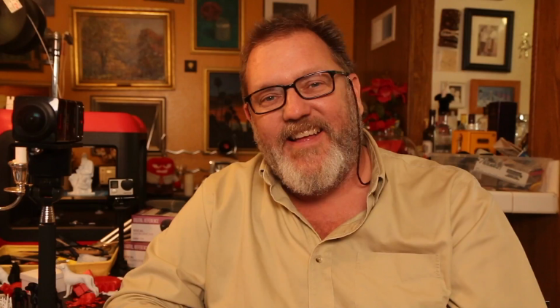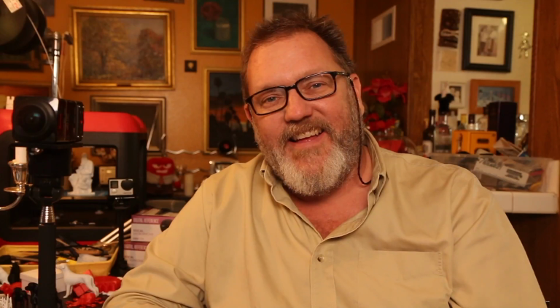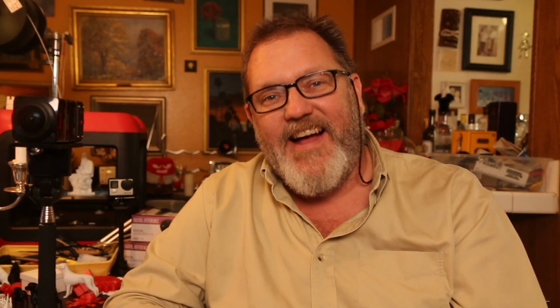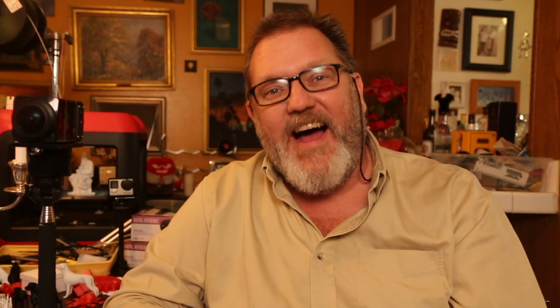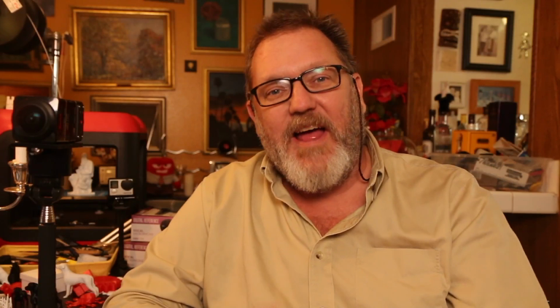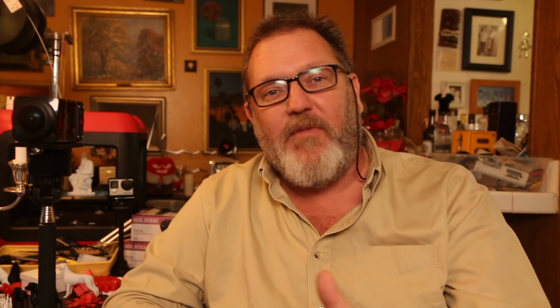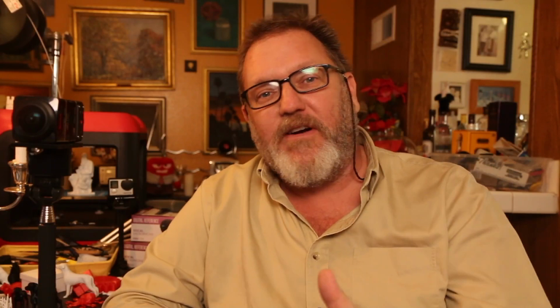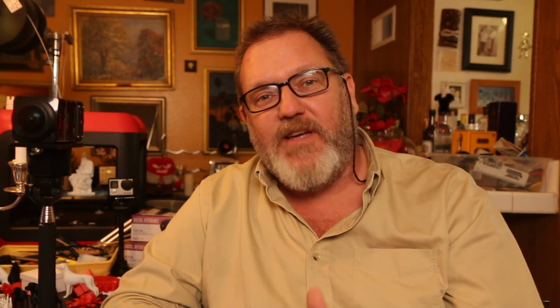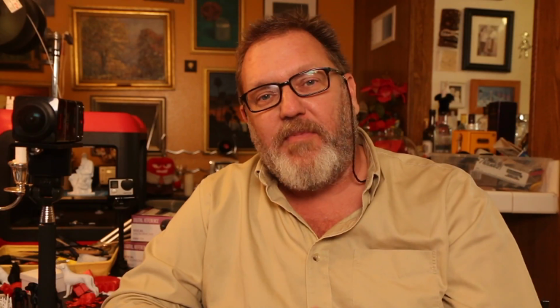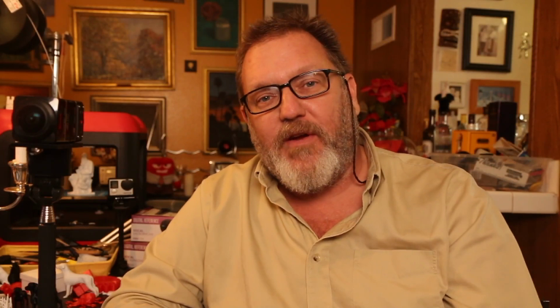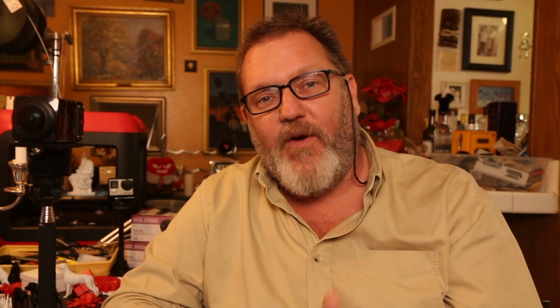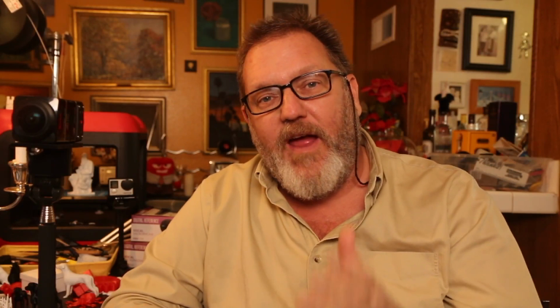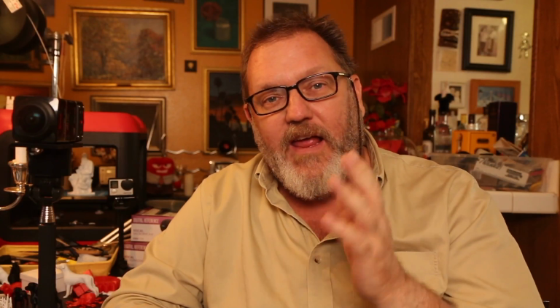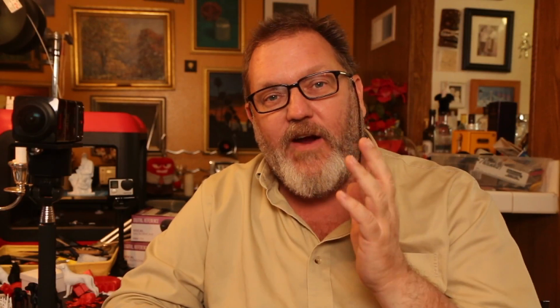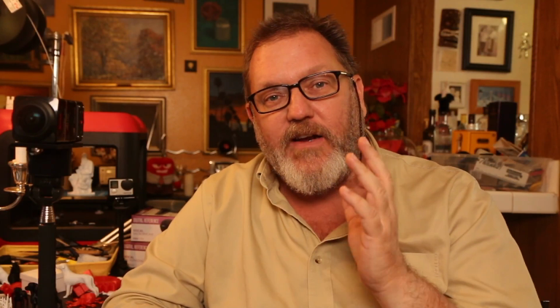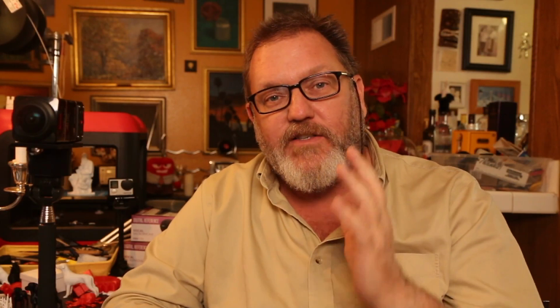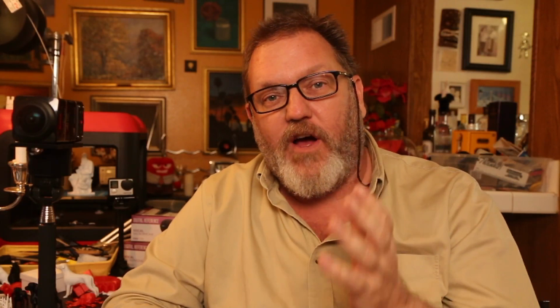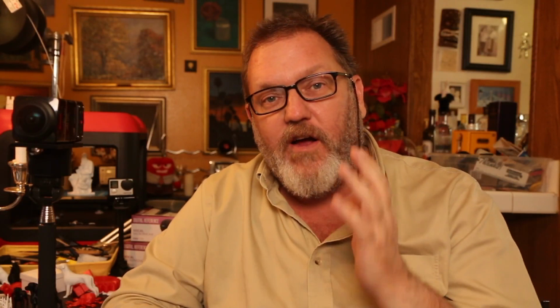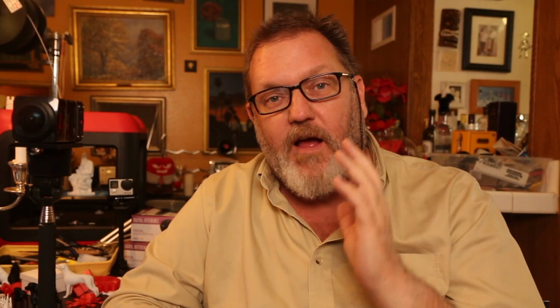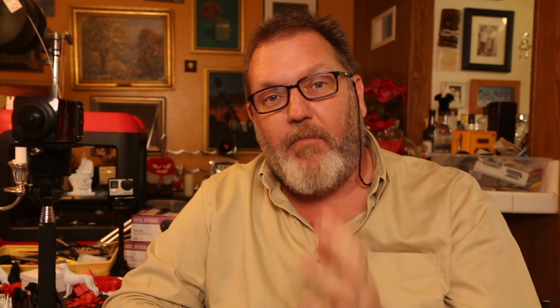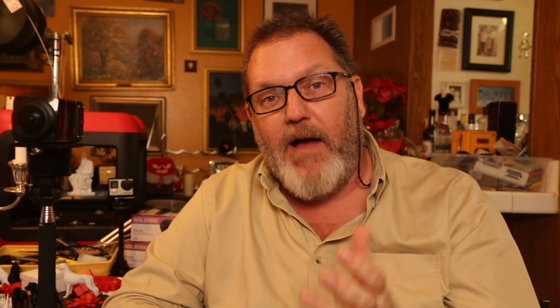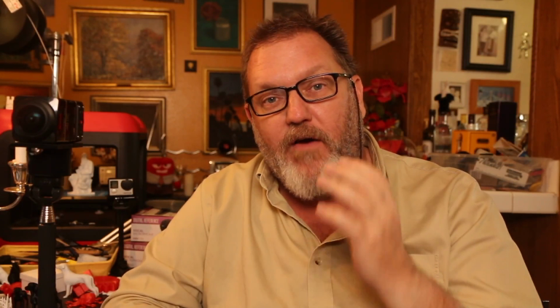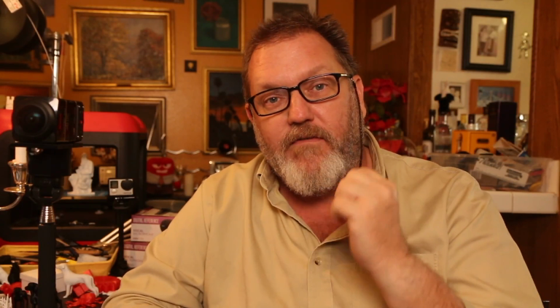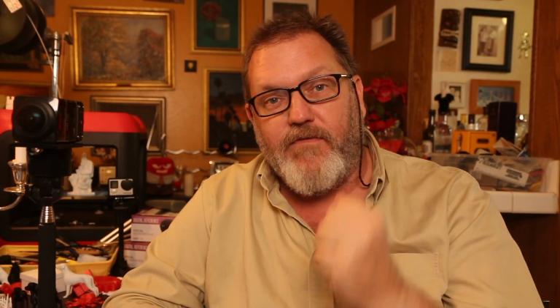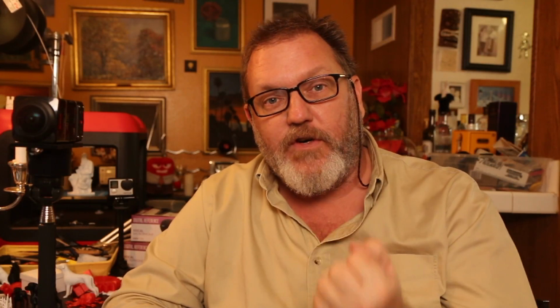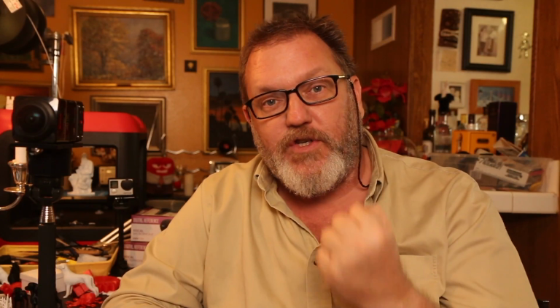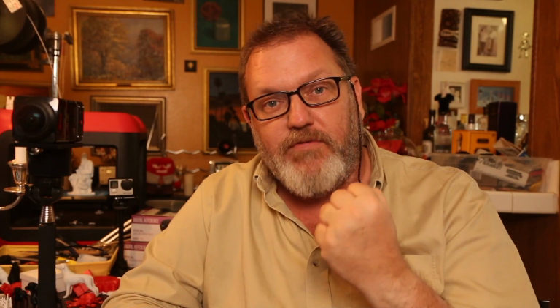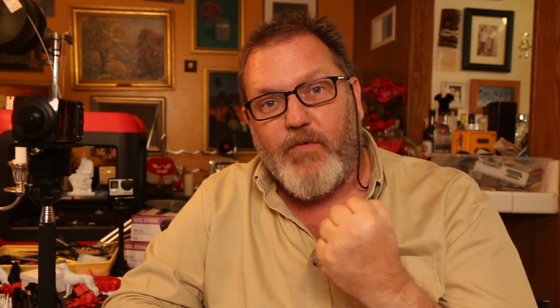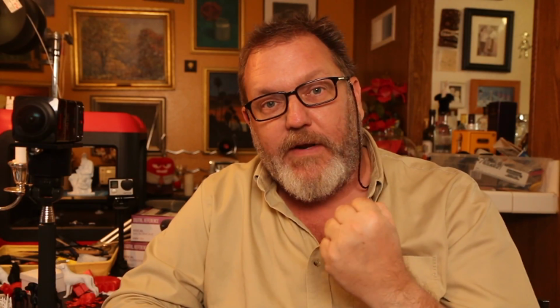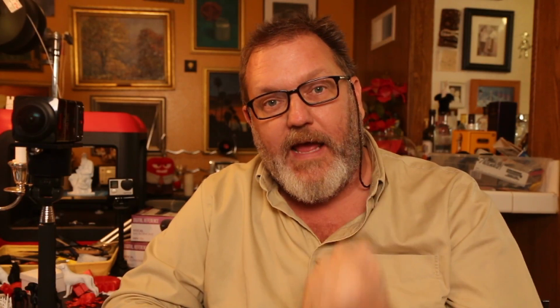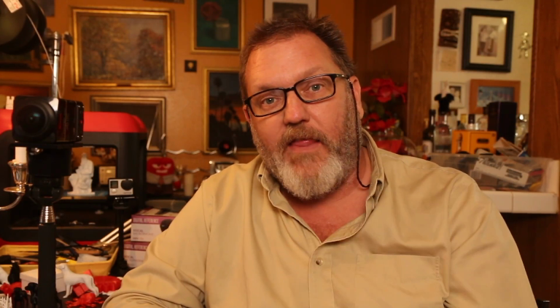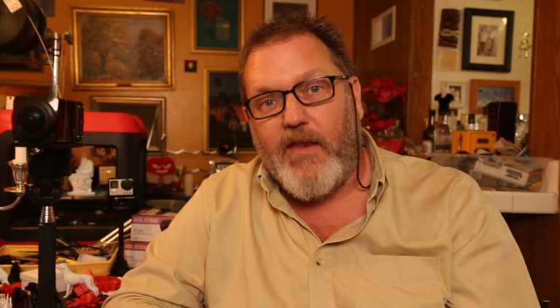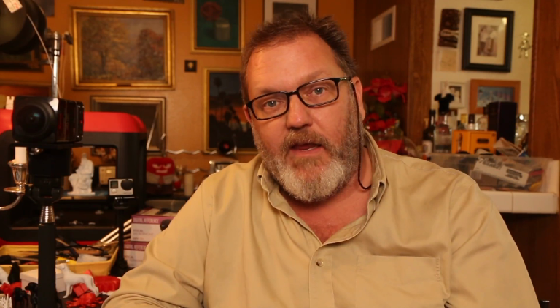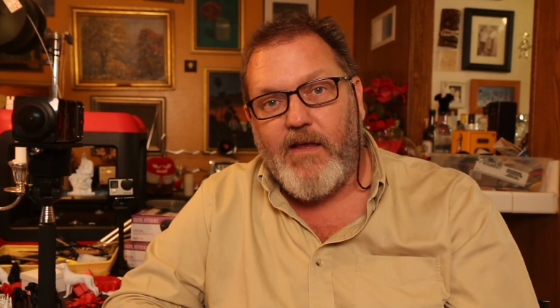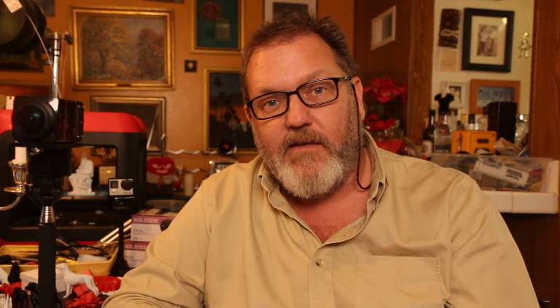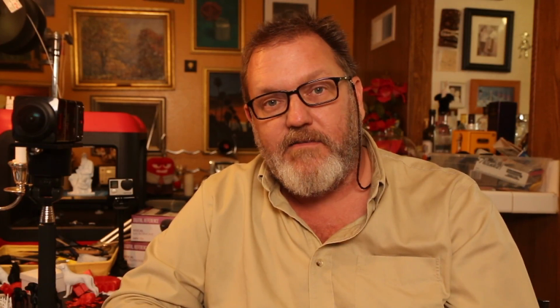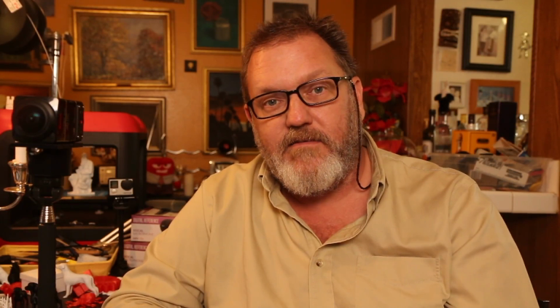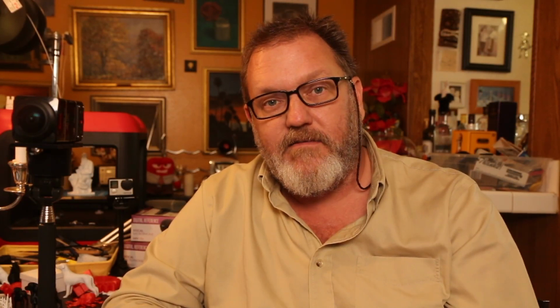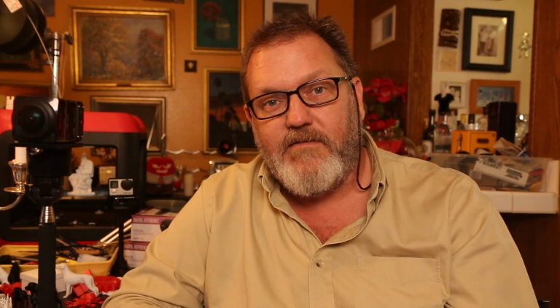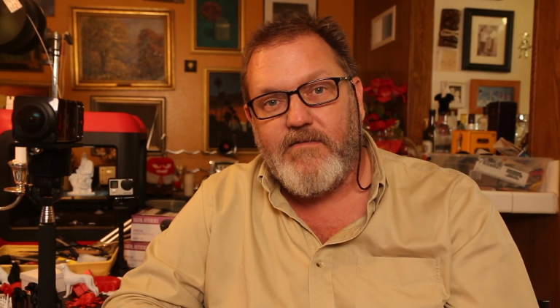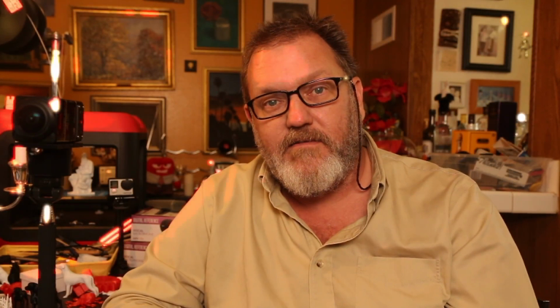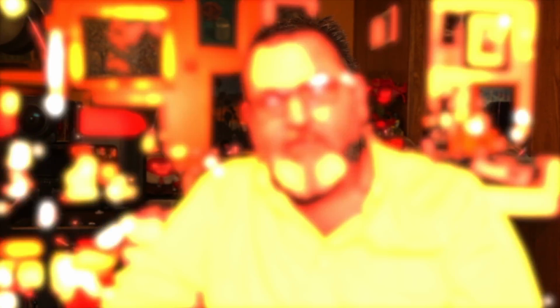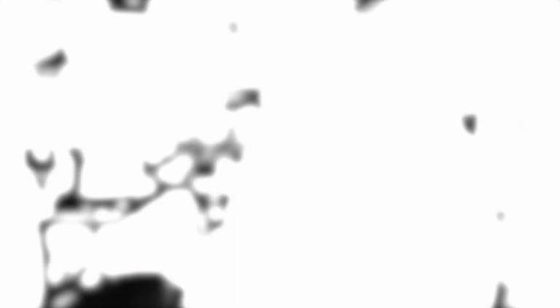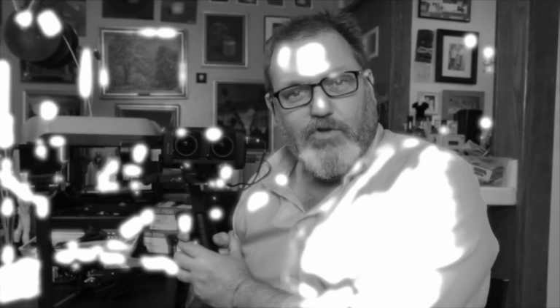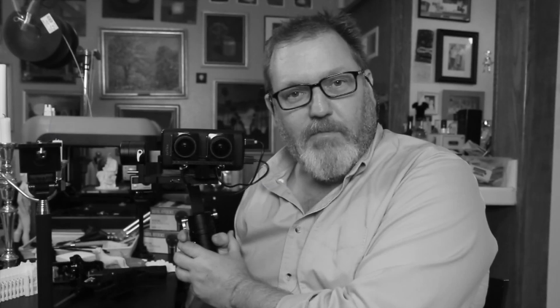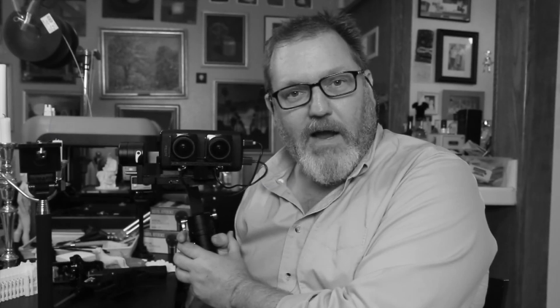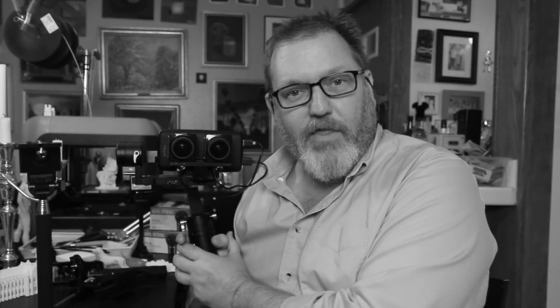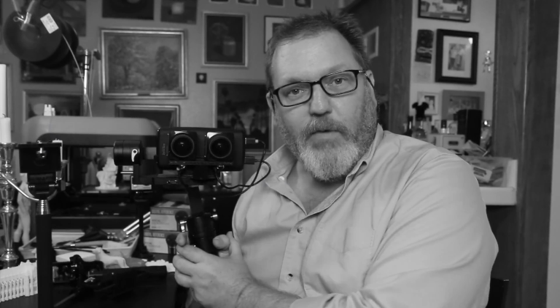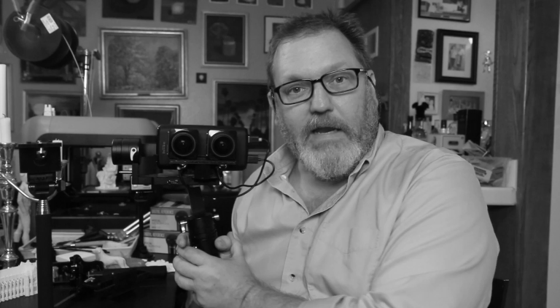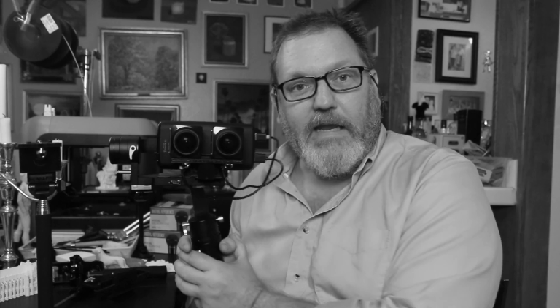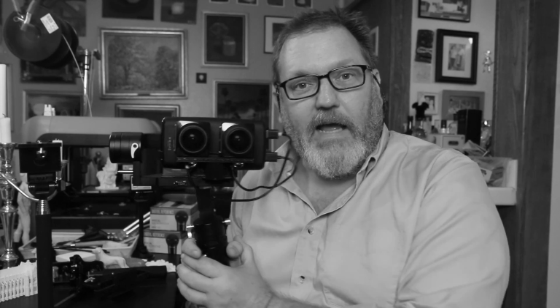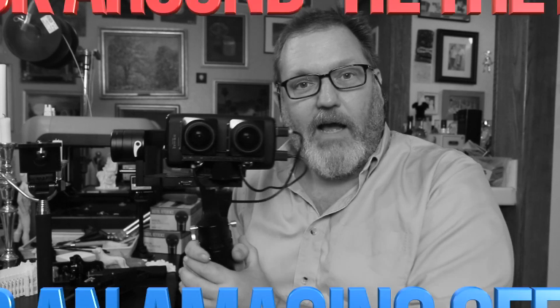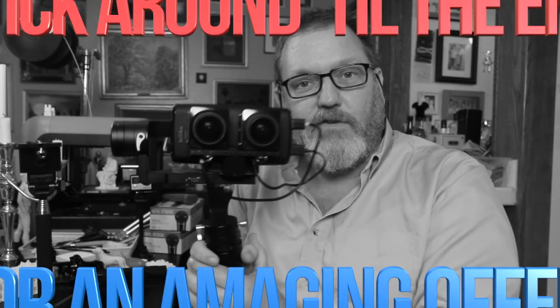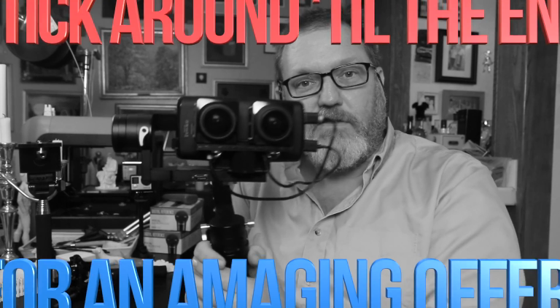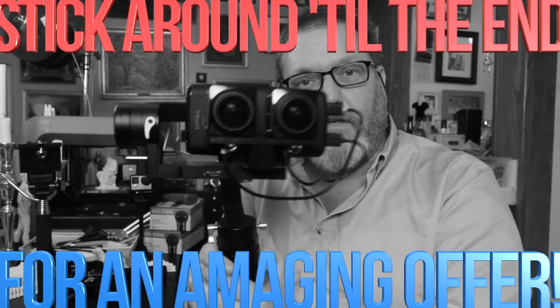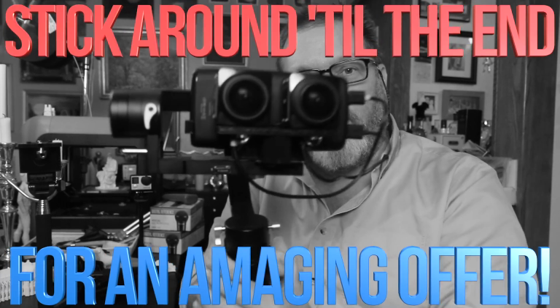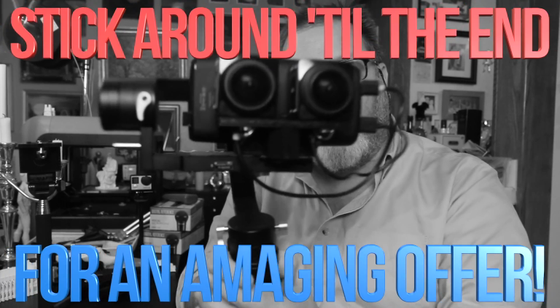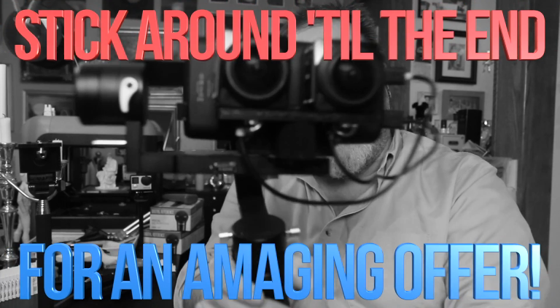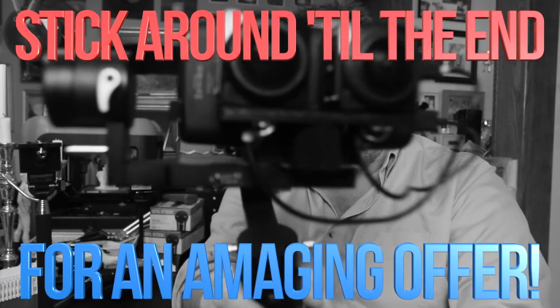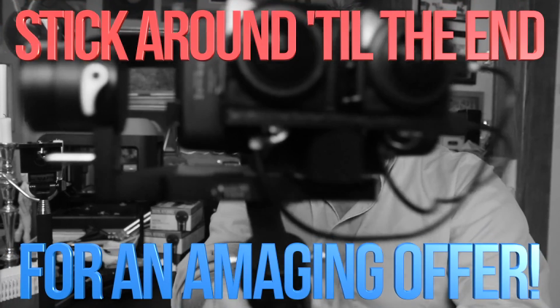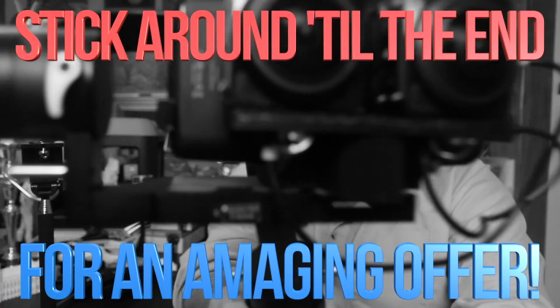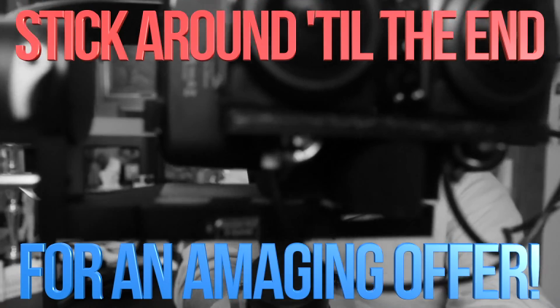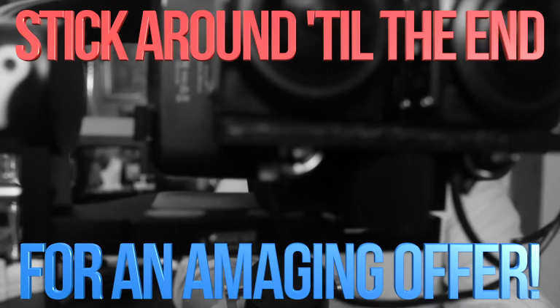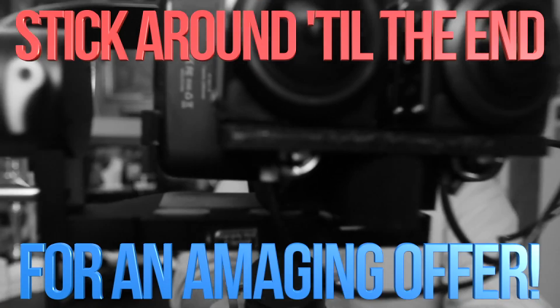Hi, I'm Mark W. Gray, here to talk about virtual reality. Welcome to my 3D house of camera gadgets.